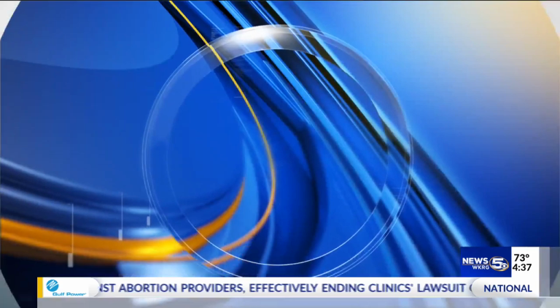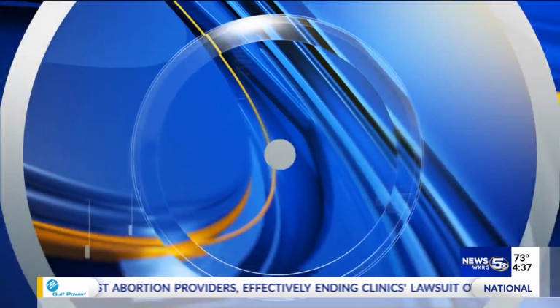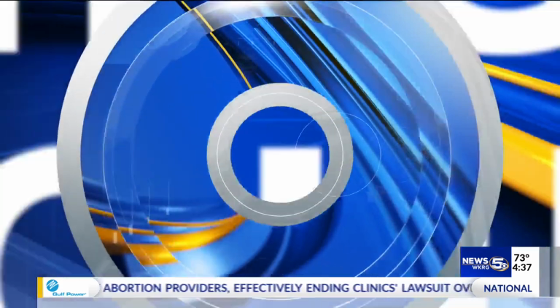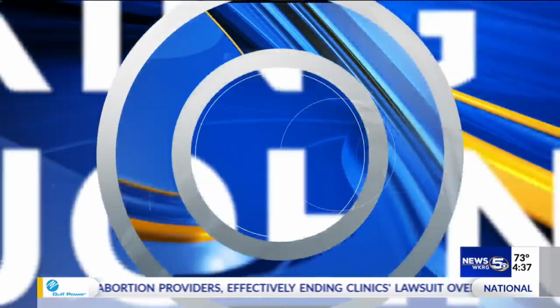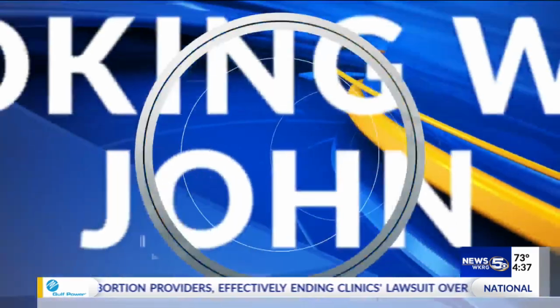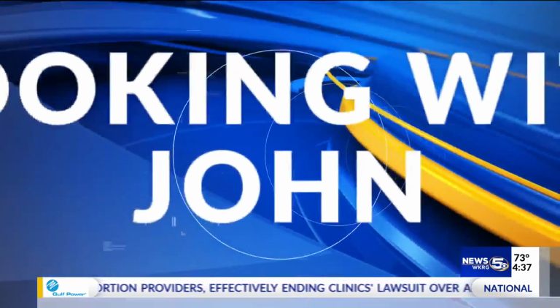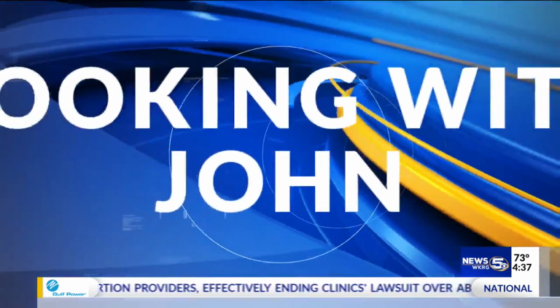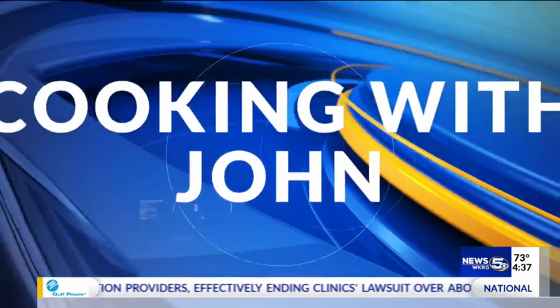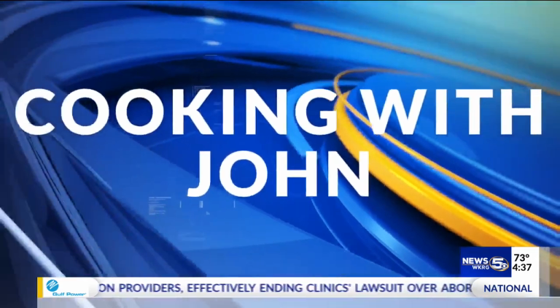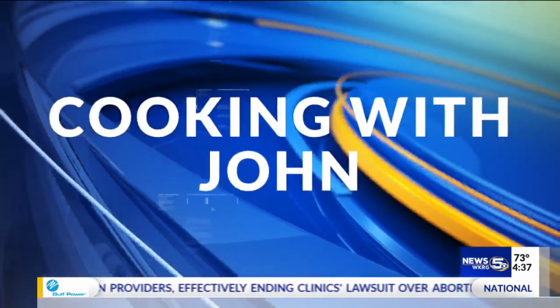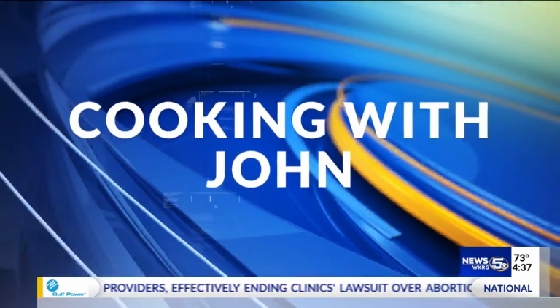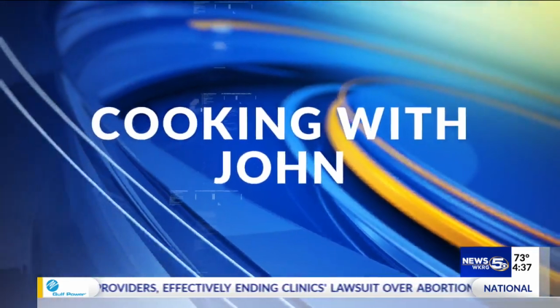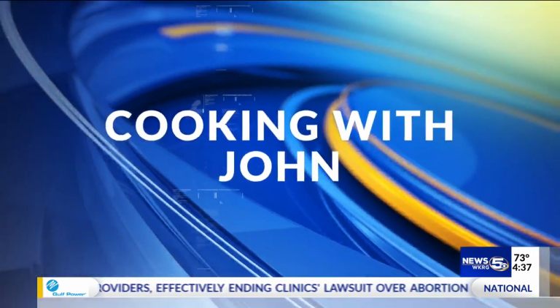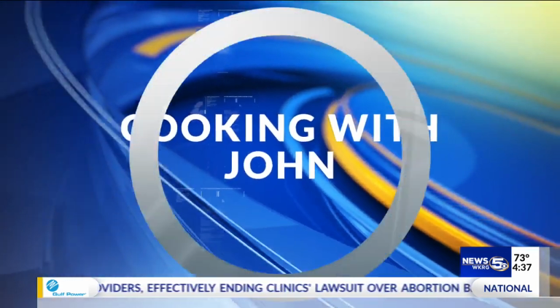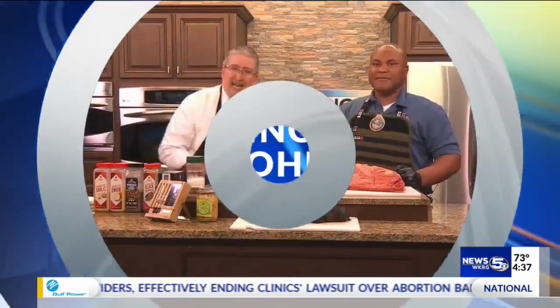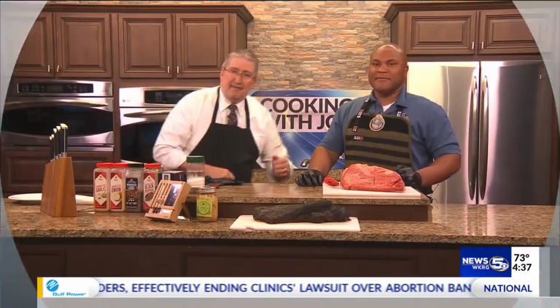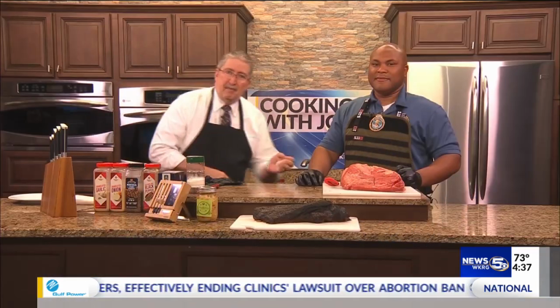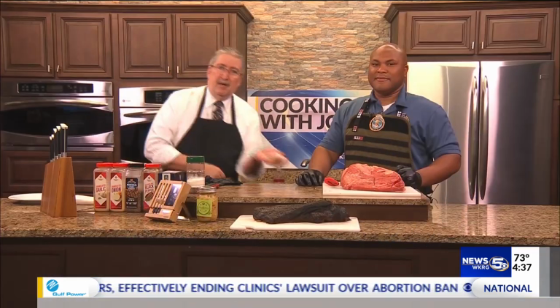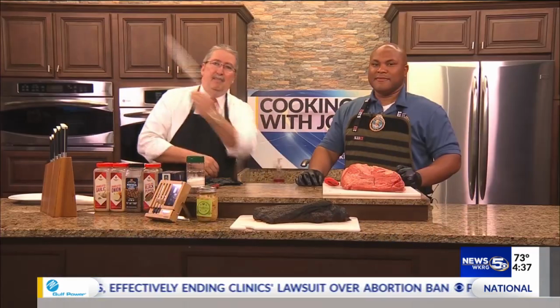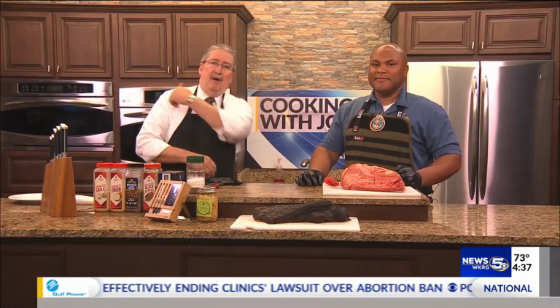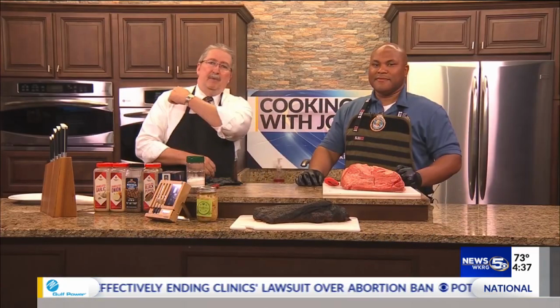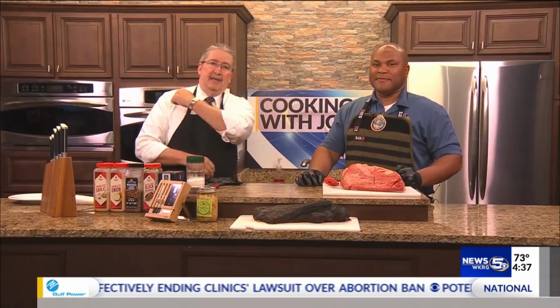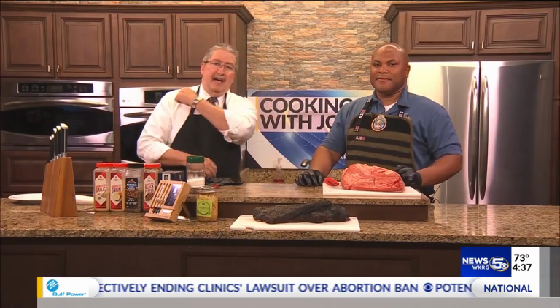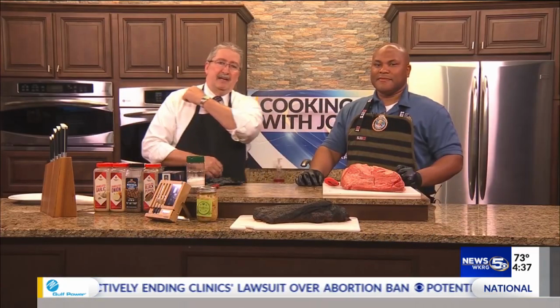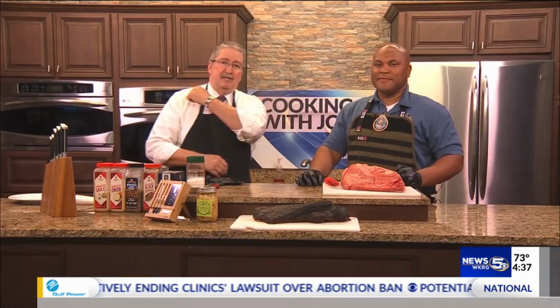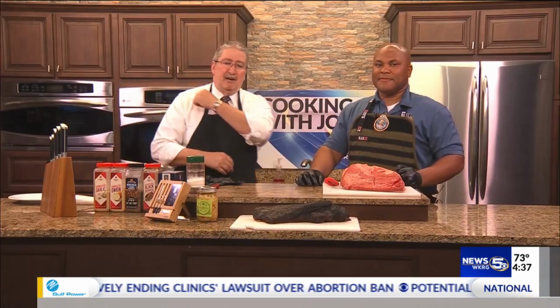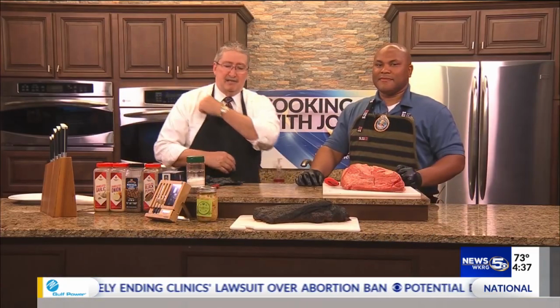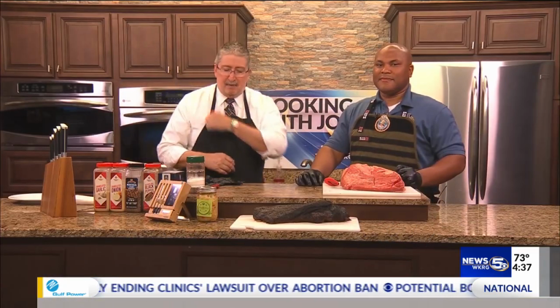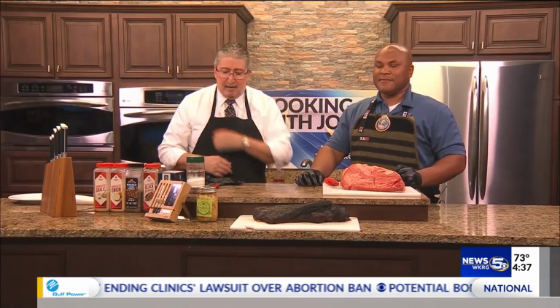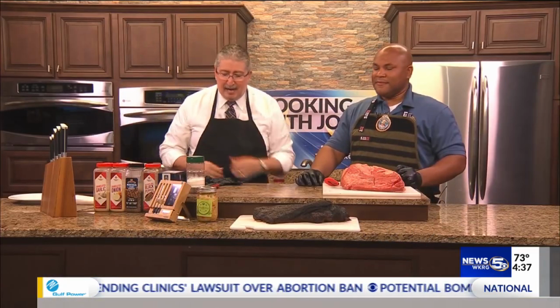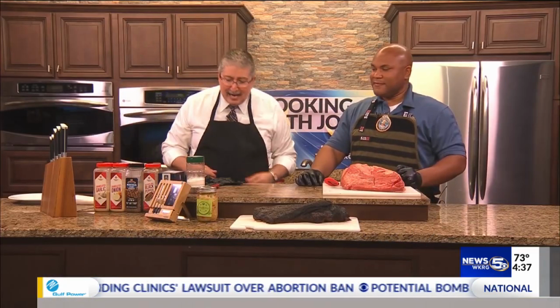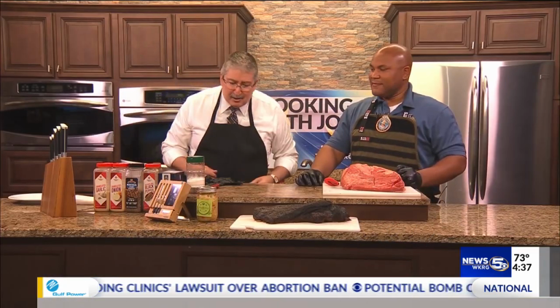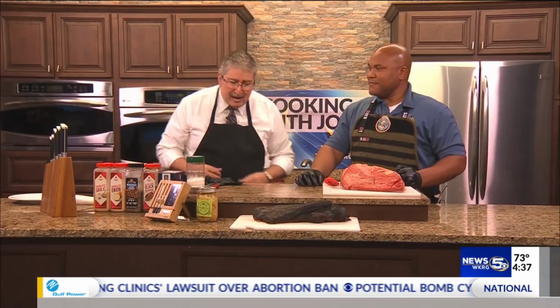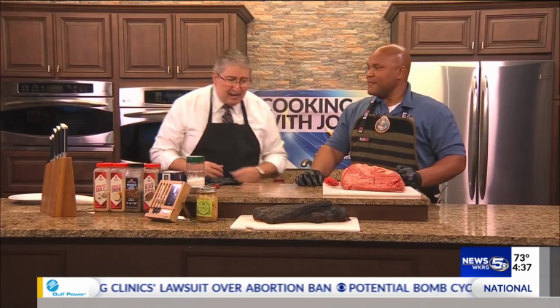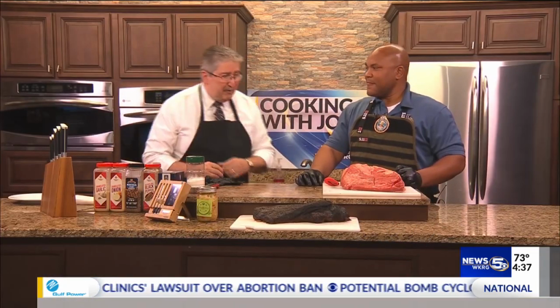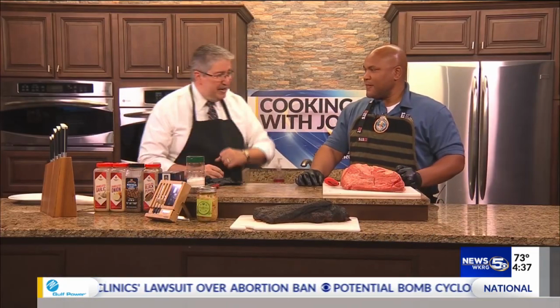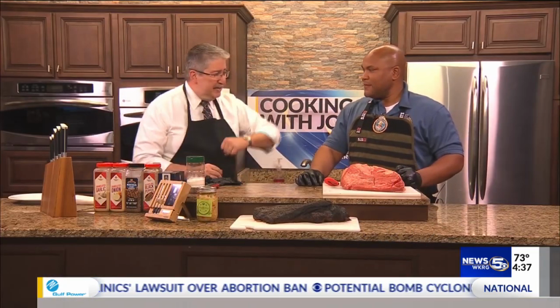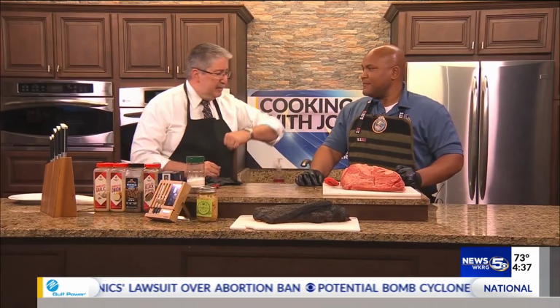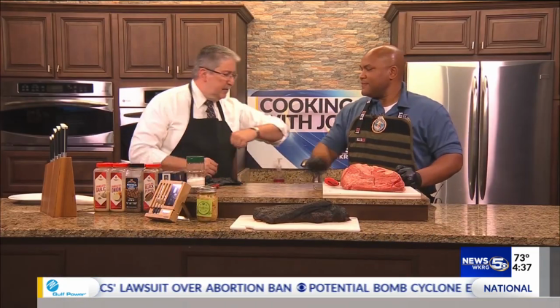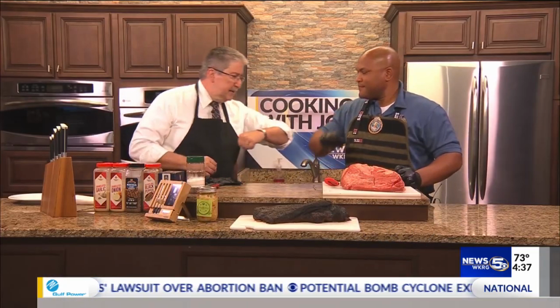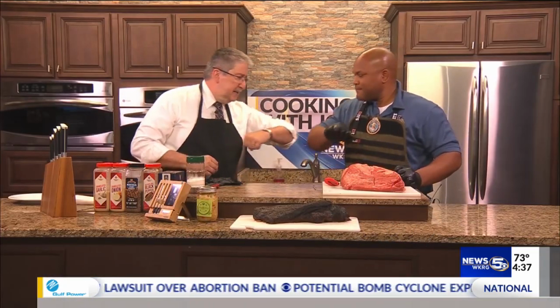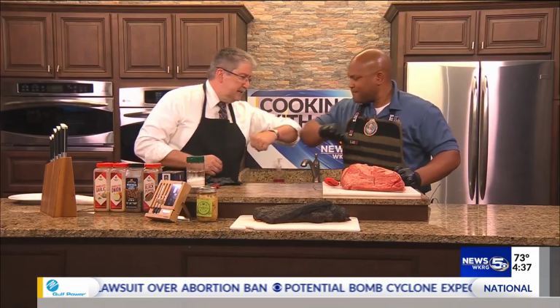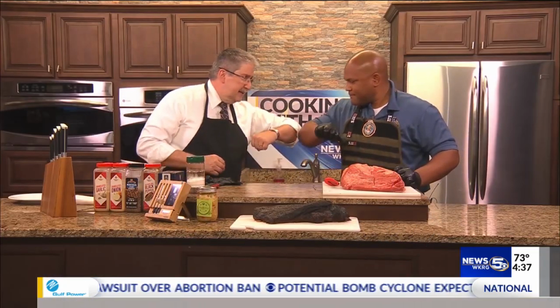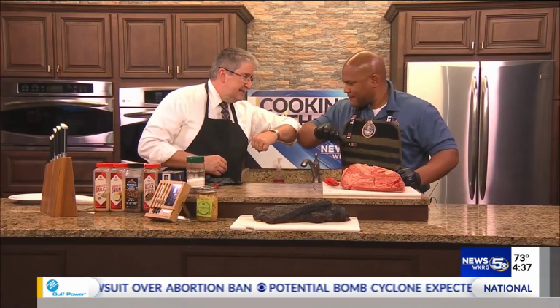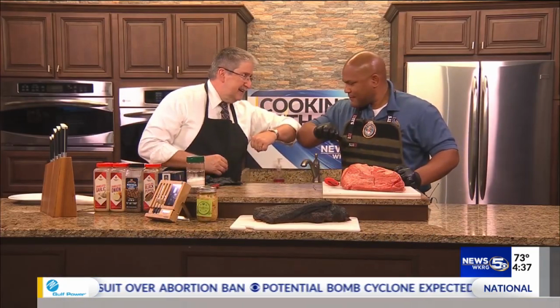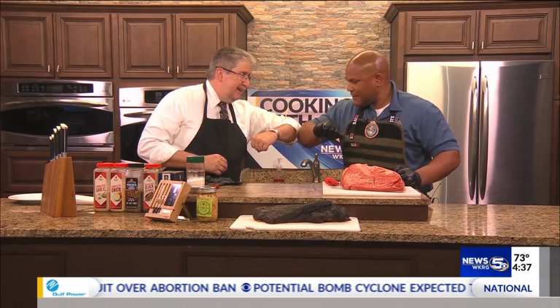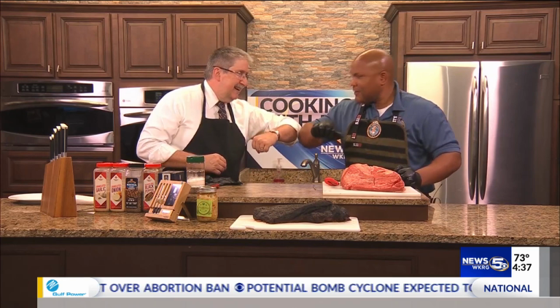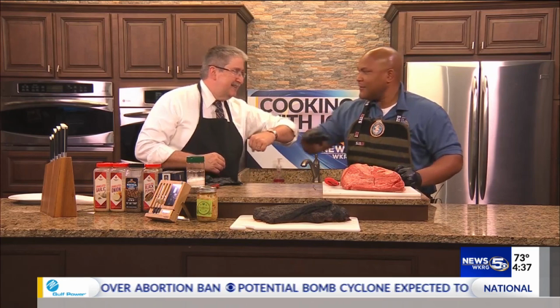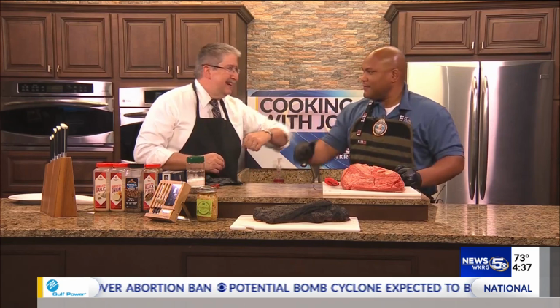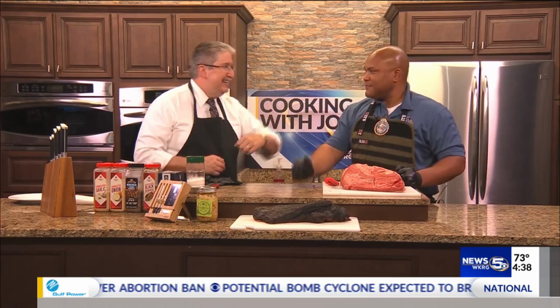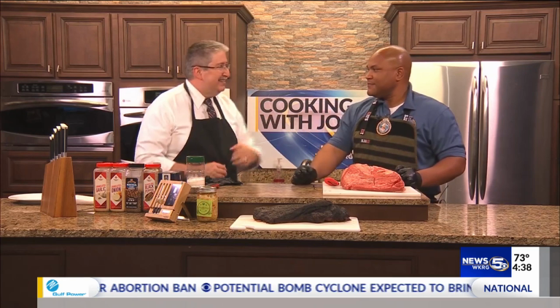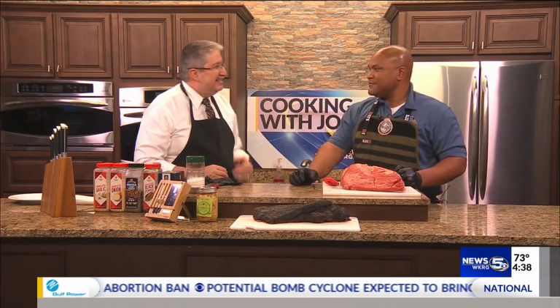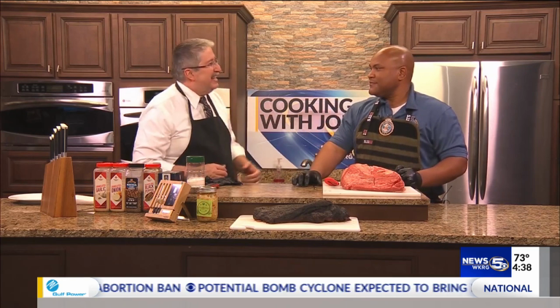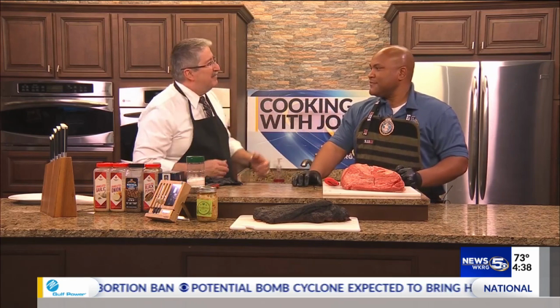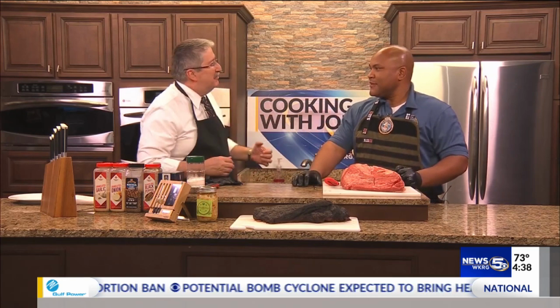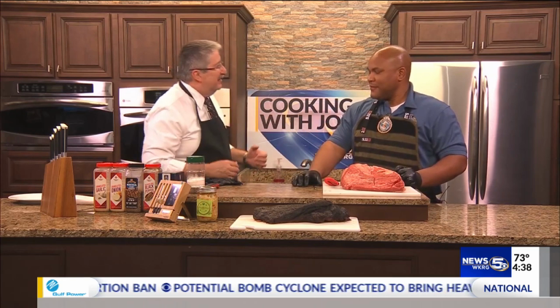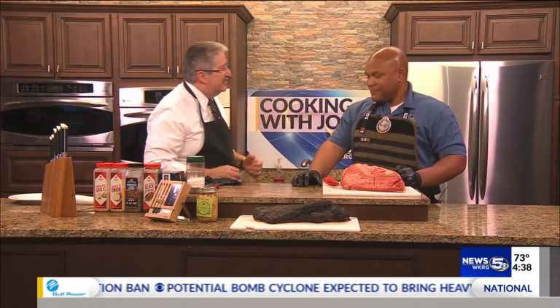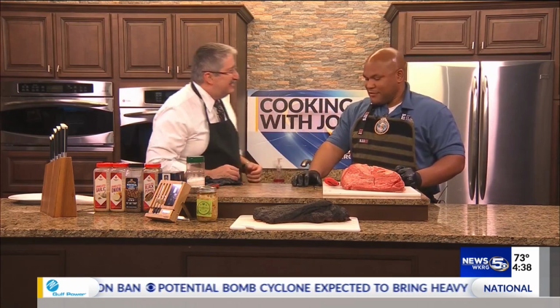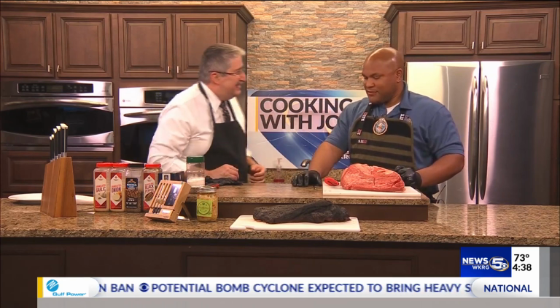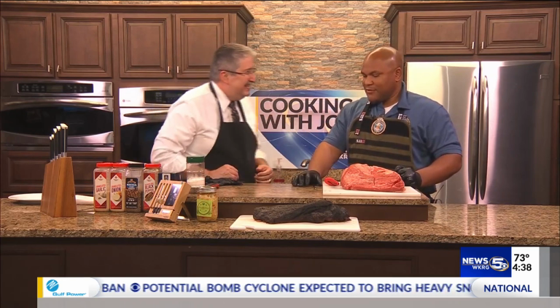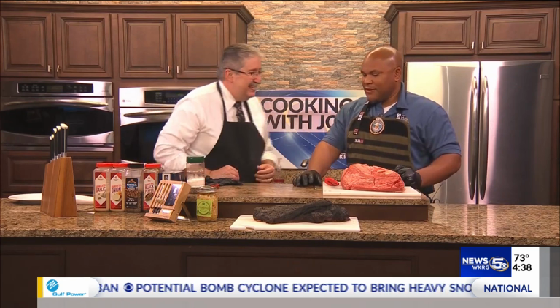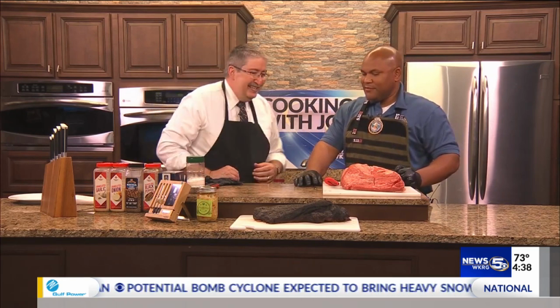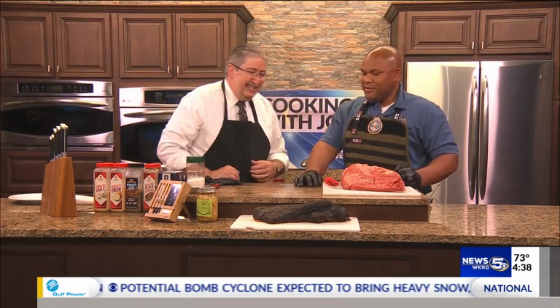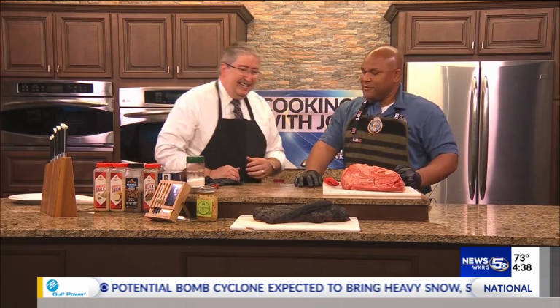Good afternoon. Joining us today from the Baldwin County Sheriff's Department, Andre Reid. Good to have you with us. Yes, sir, glad to be here.